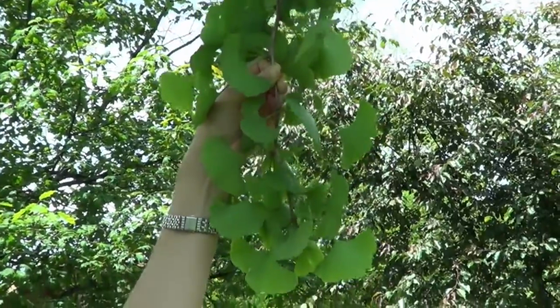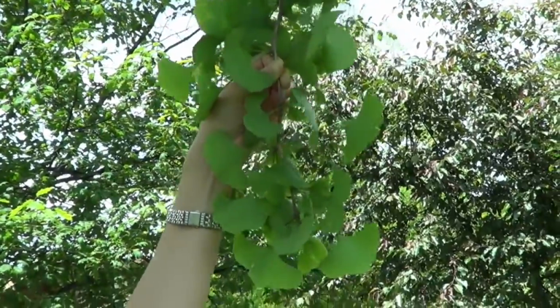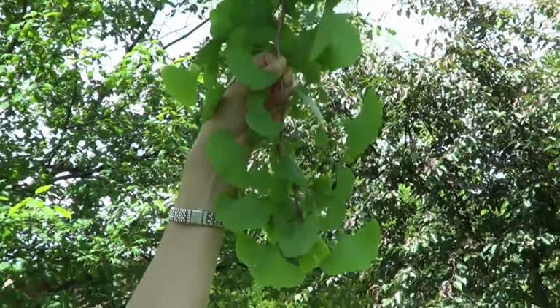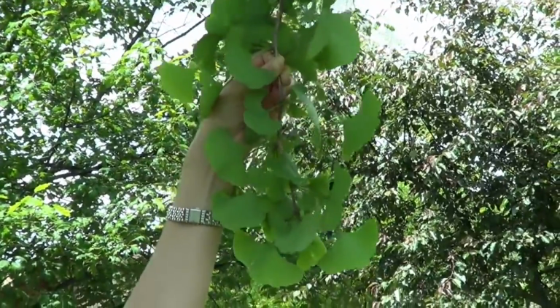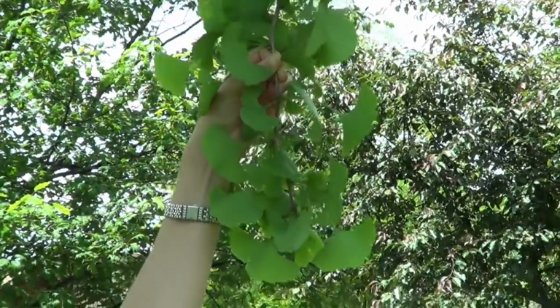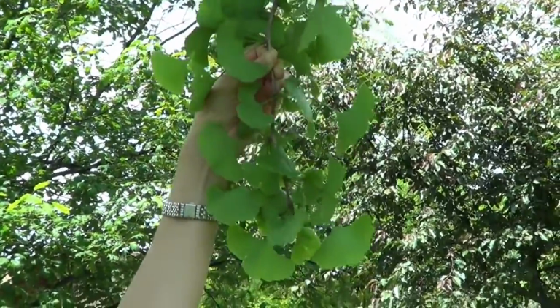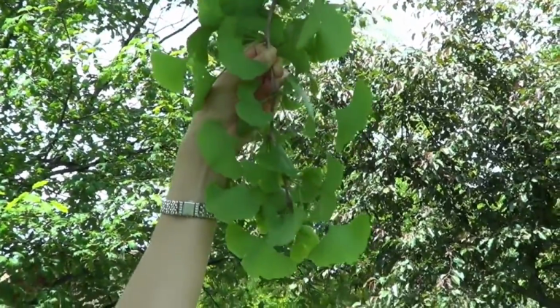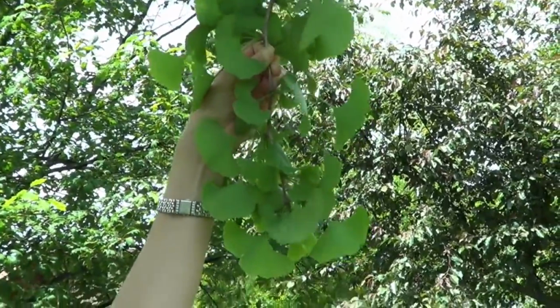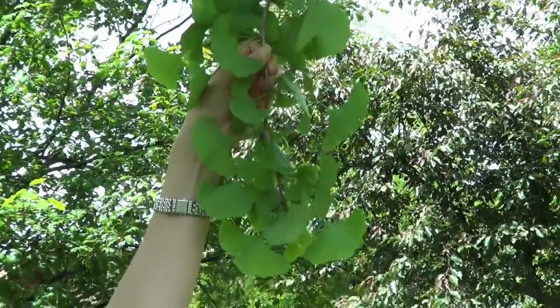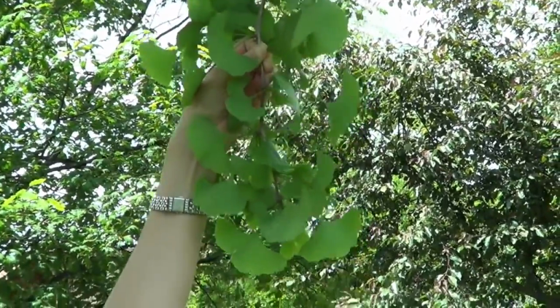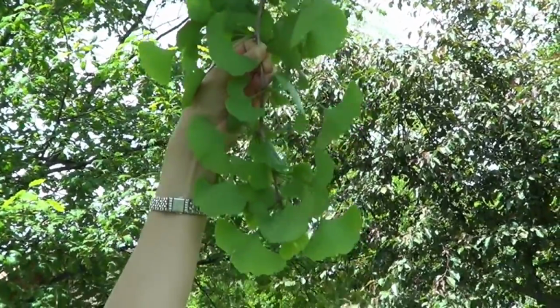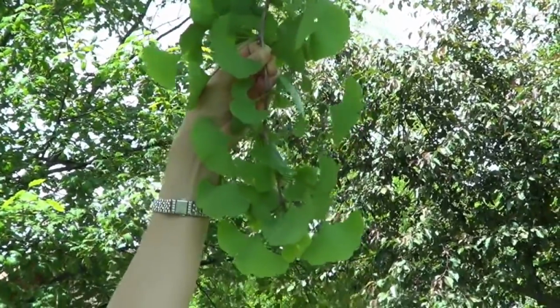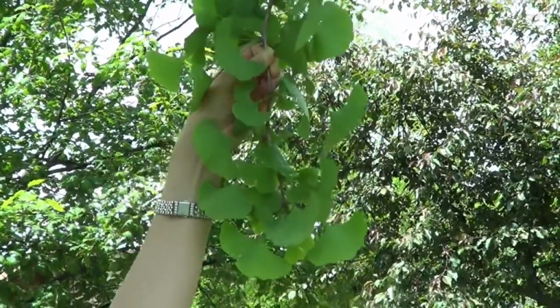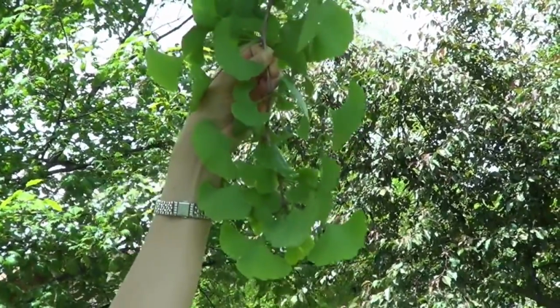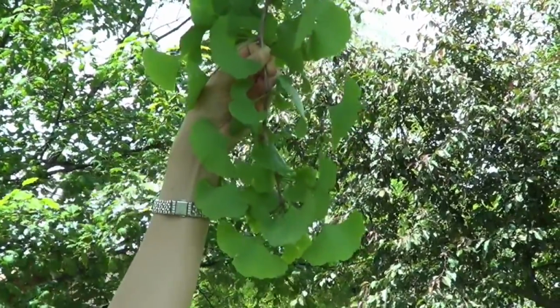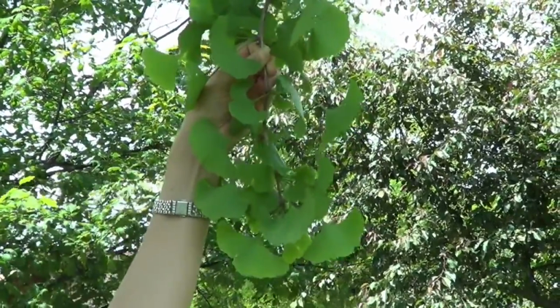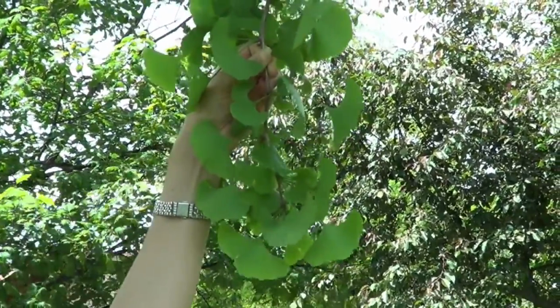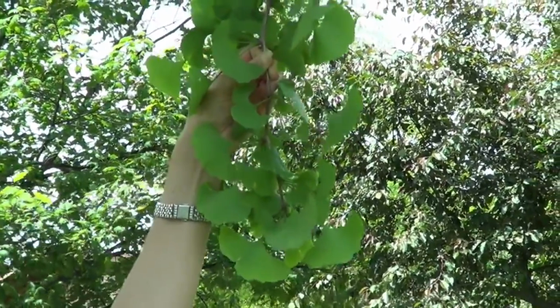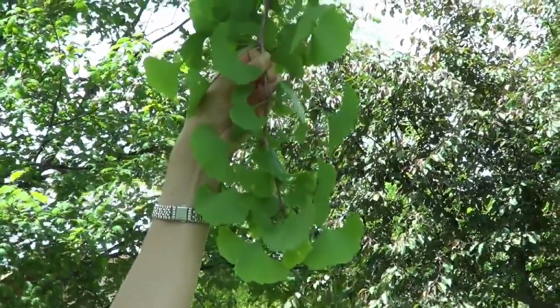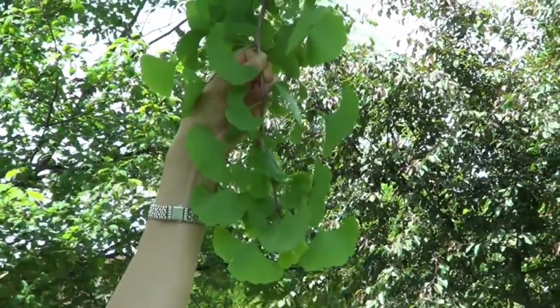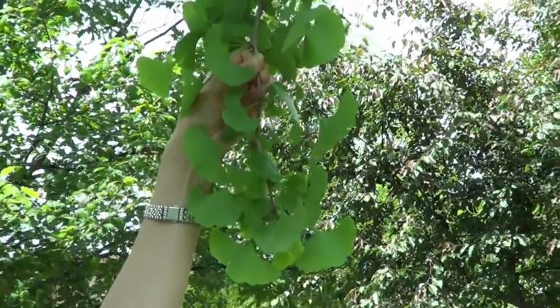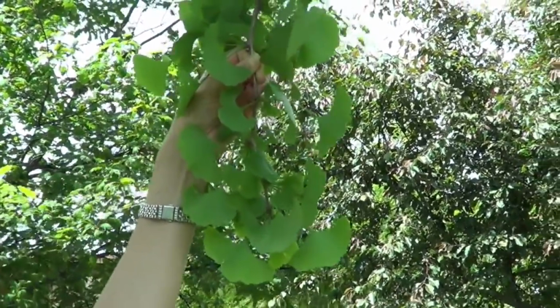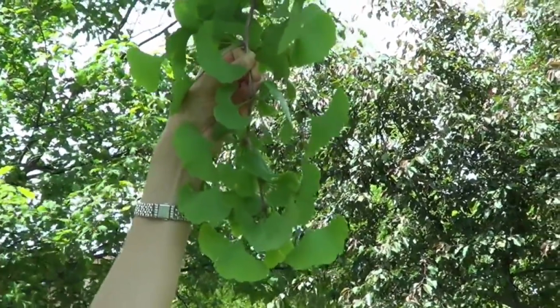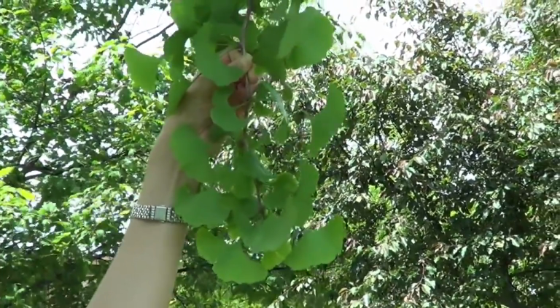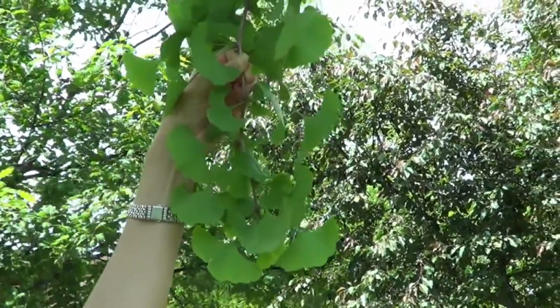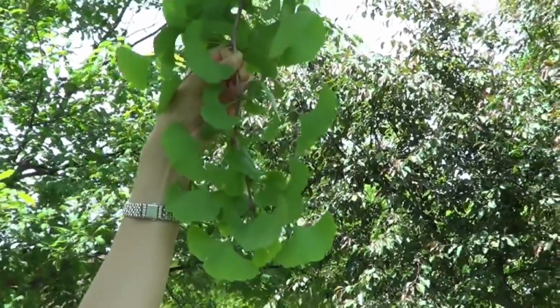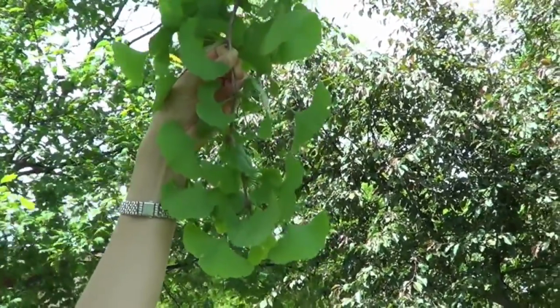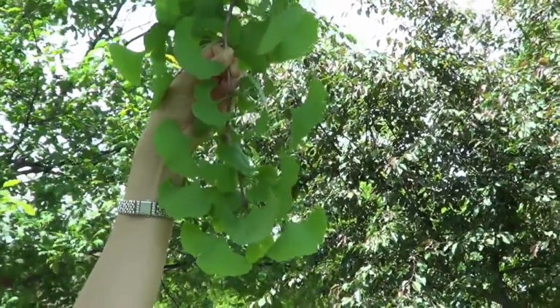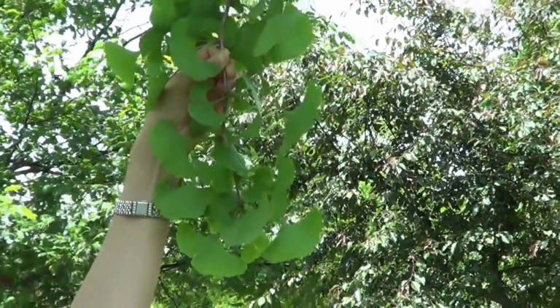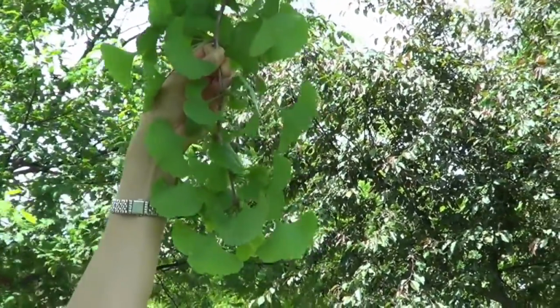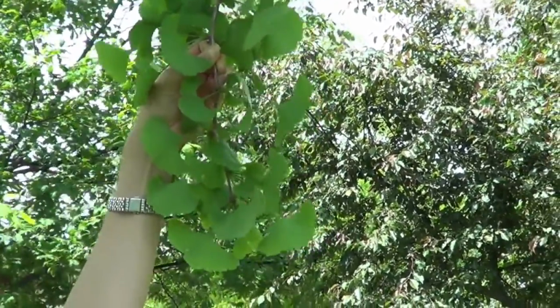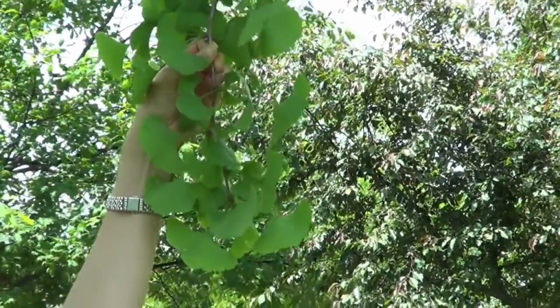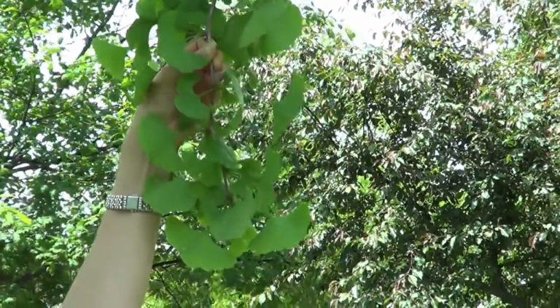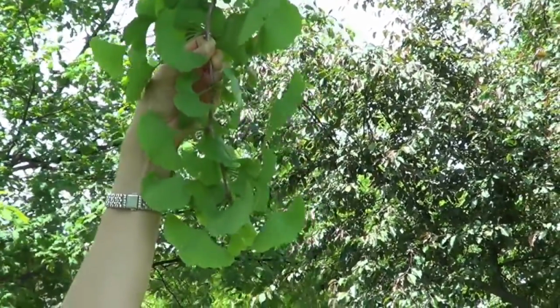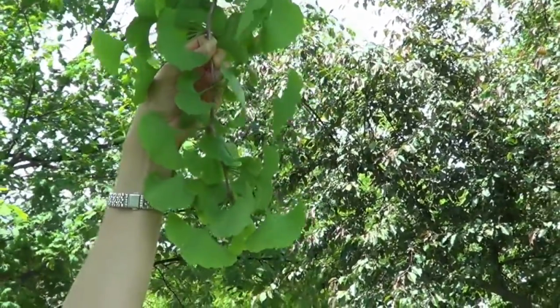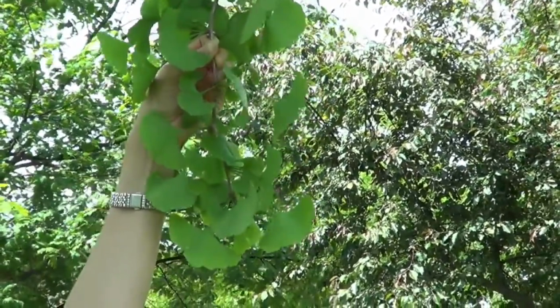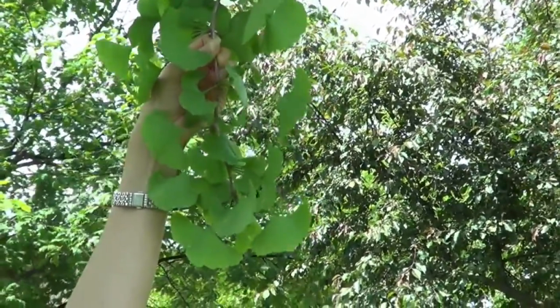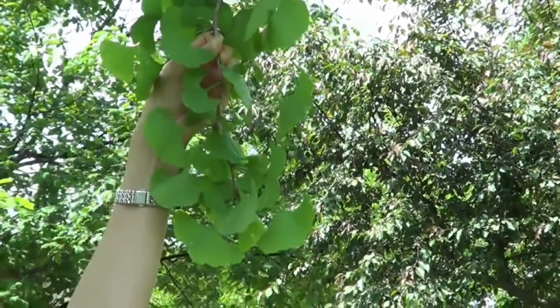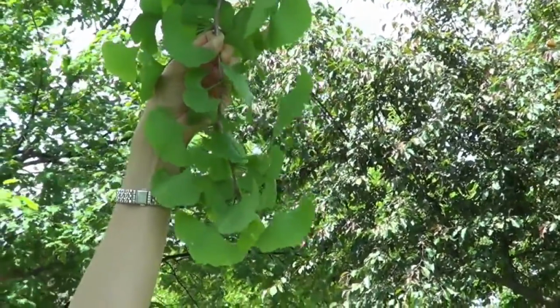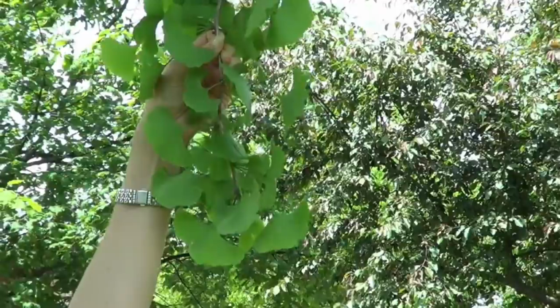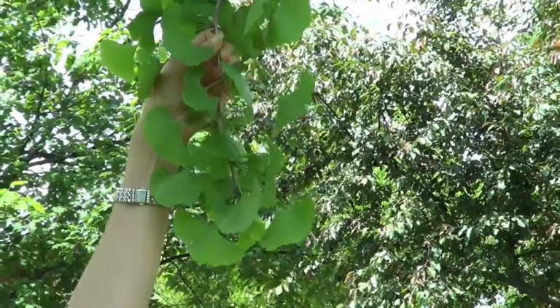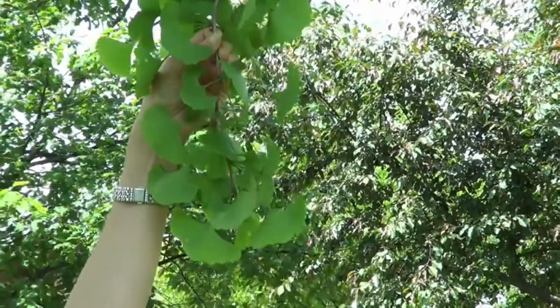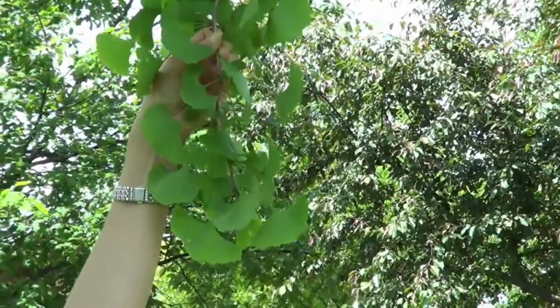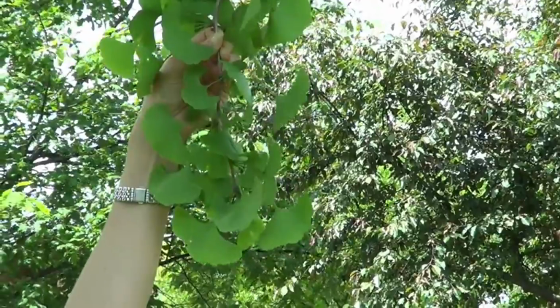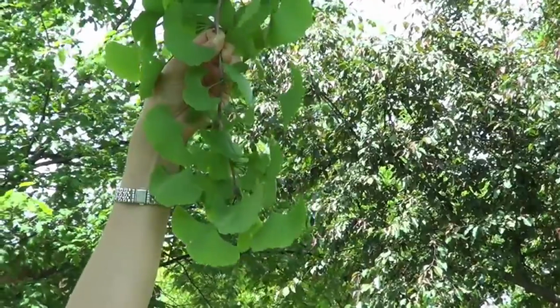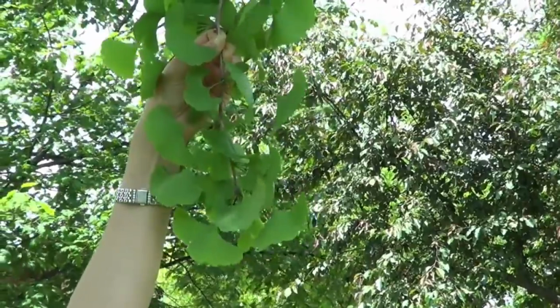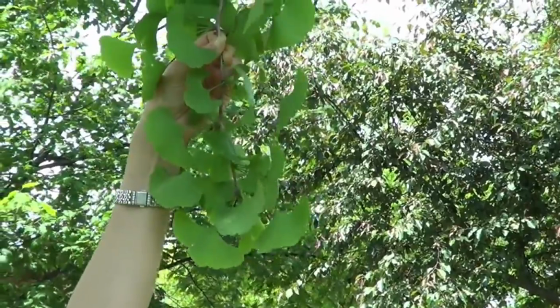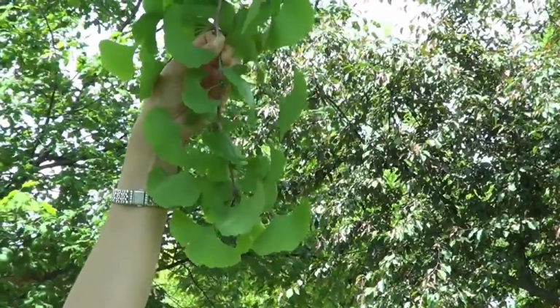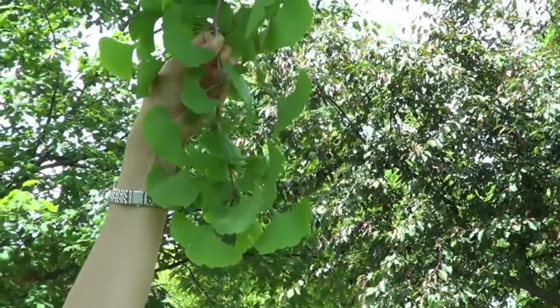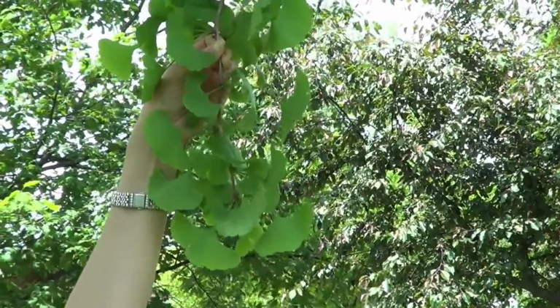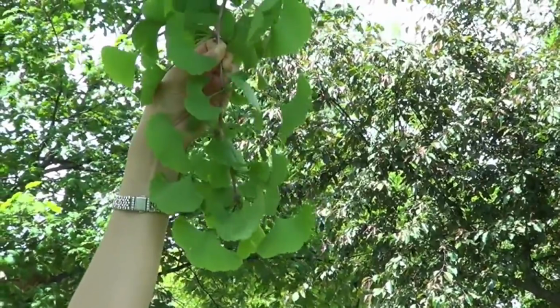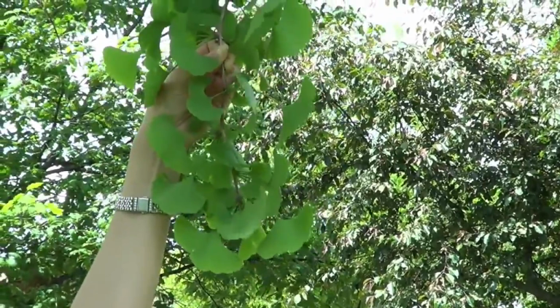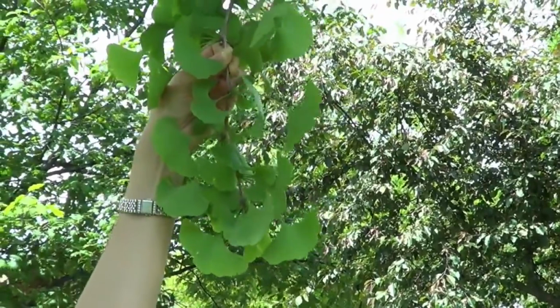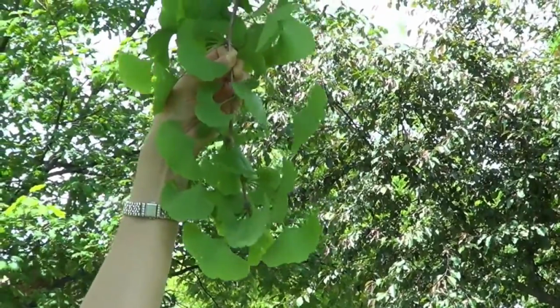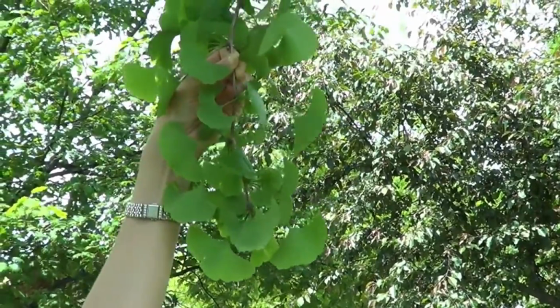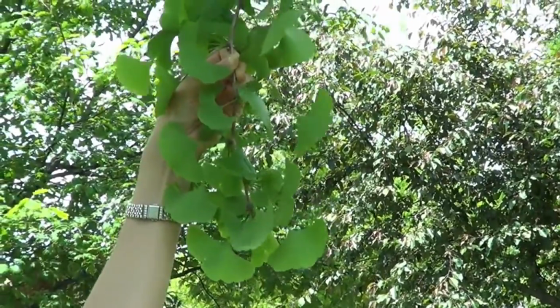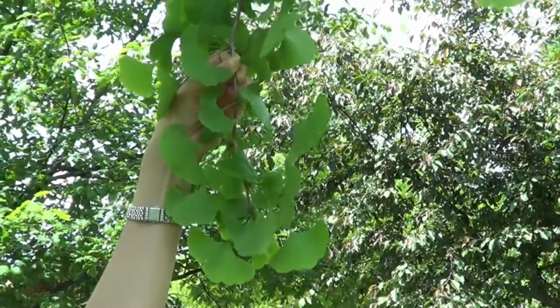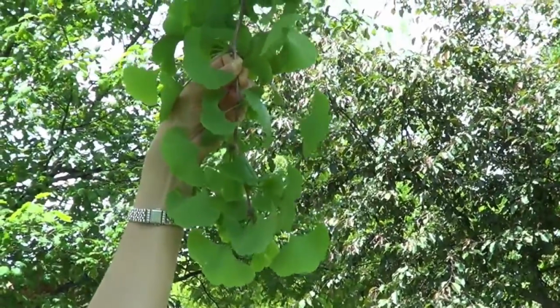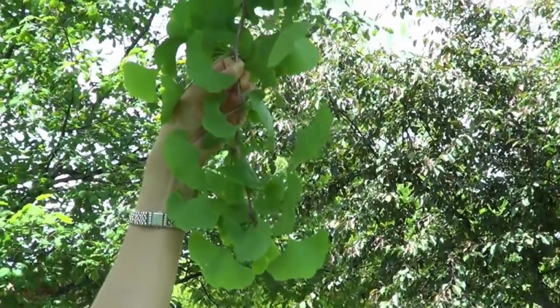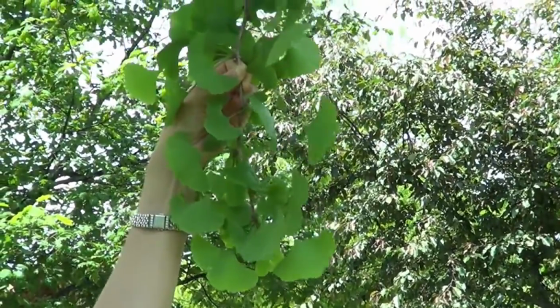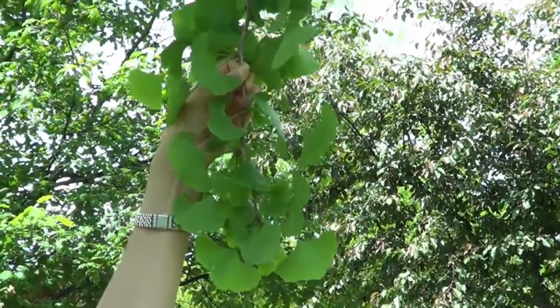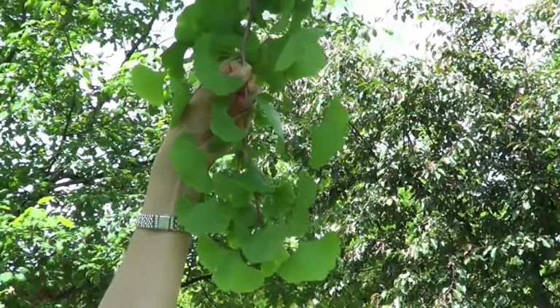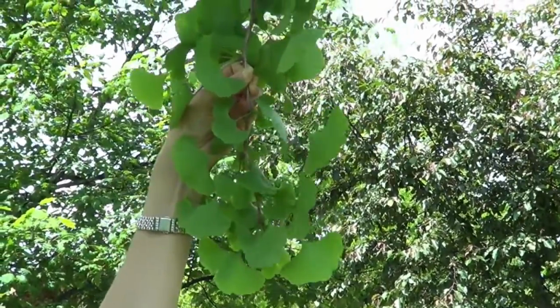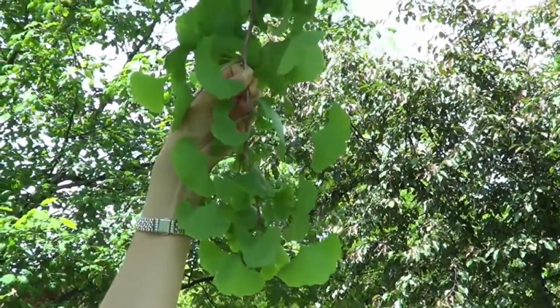That's all we have on the ginkgo tree. Take a look for these planted all around the city of Lincoln, especially in the downtown area.